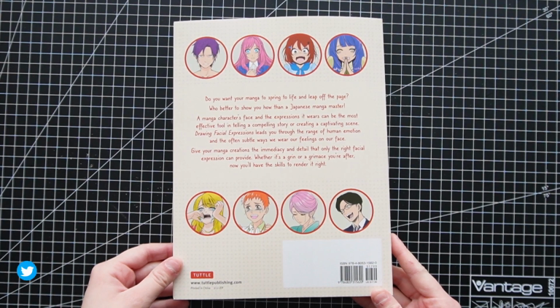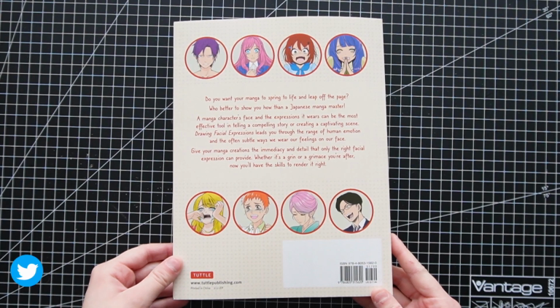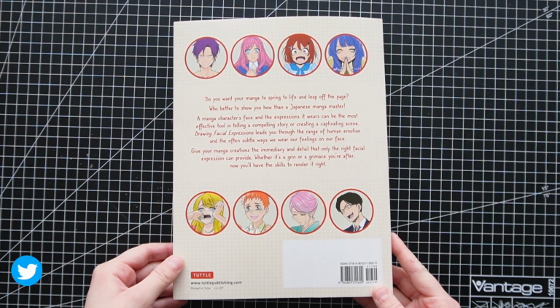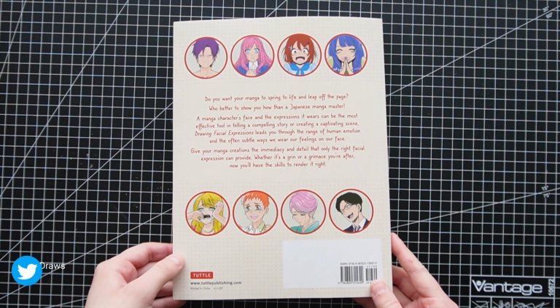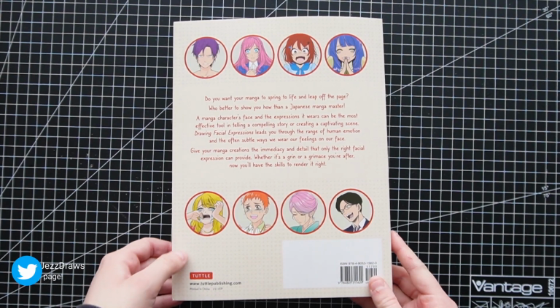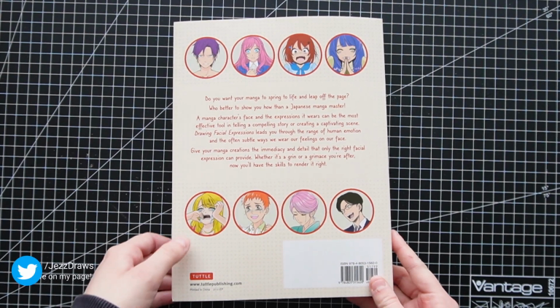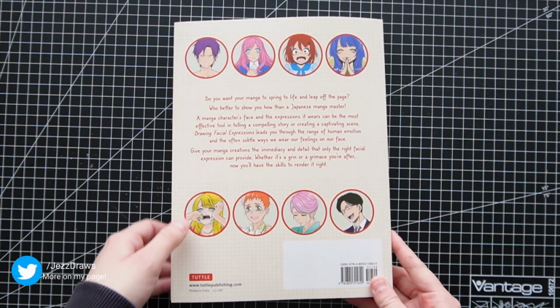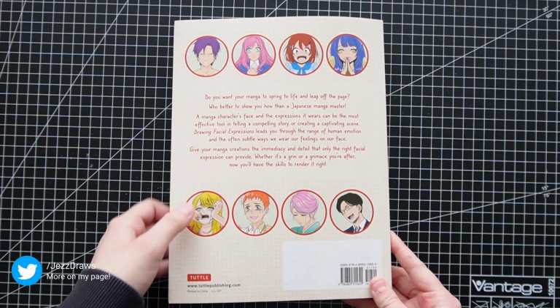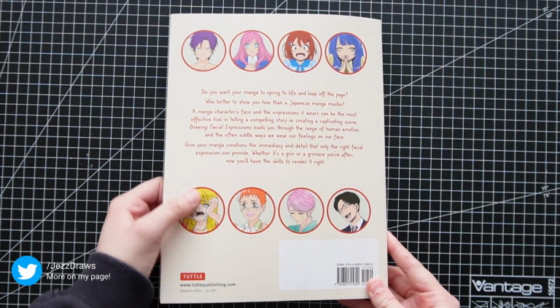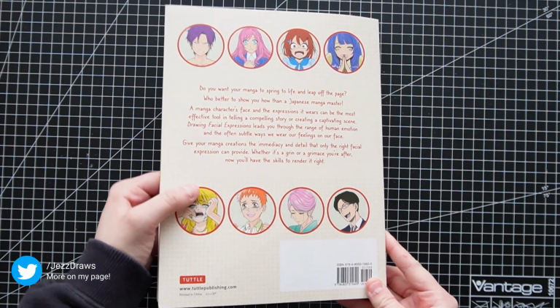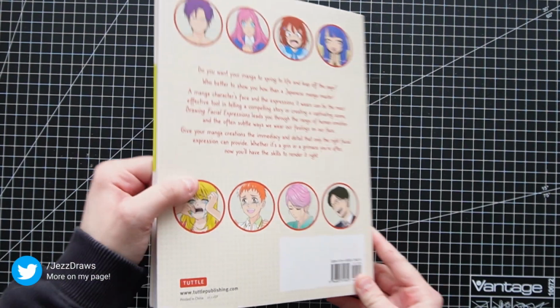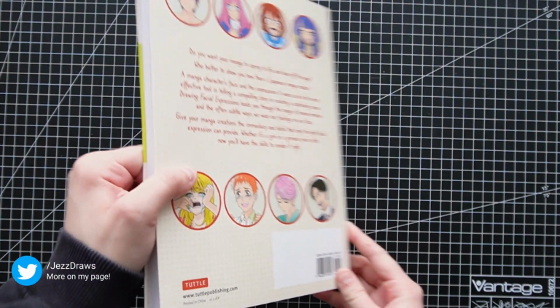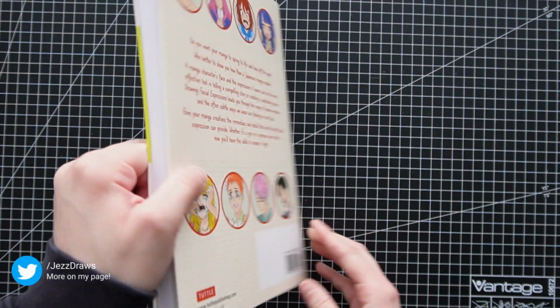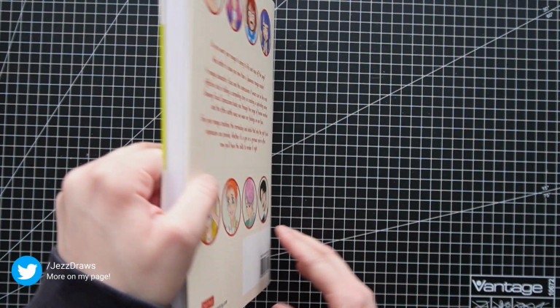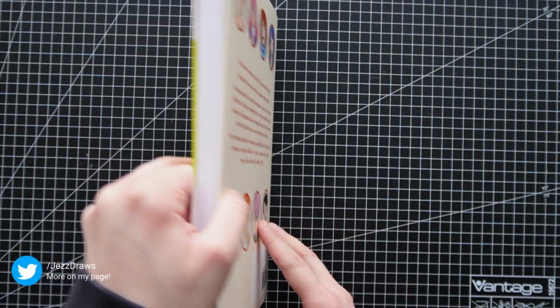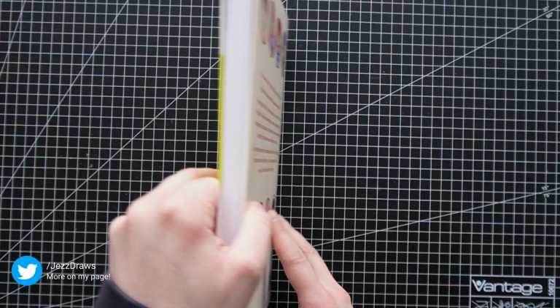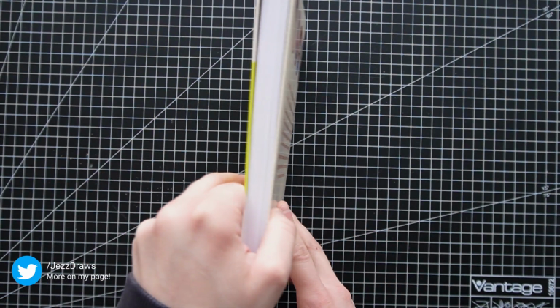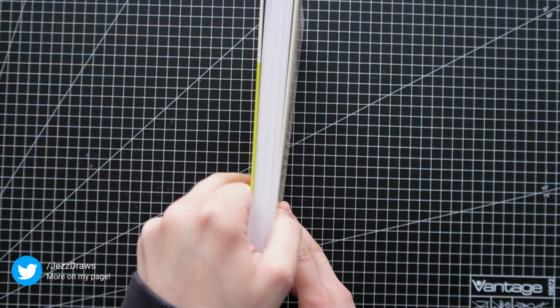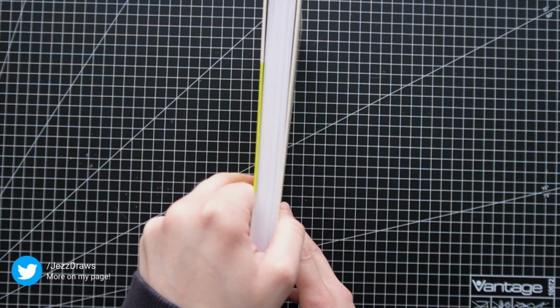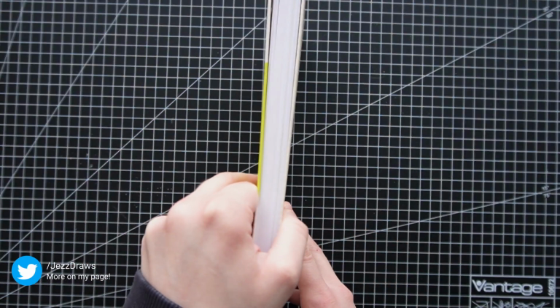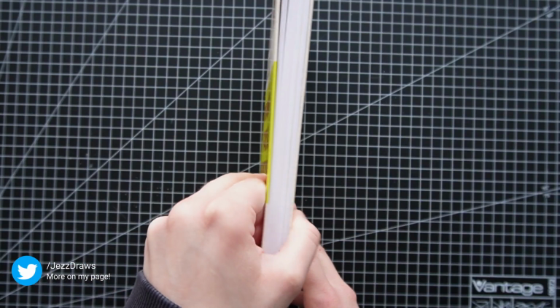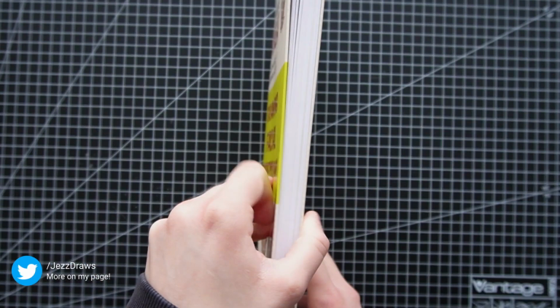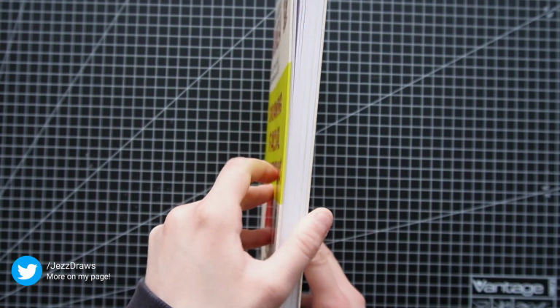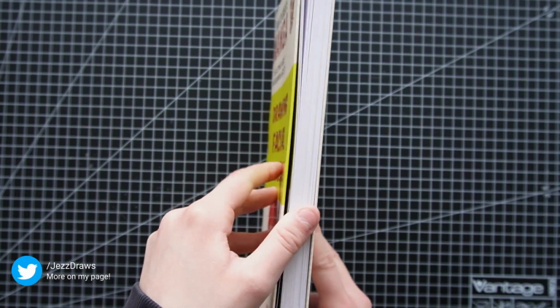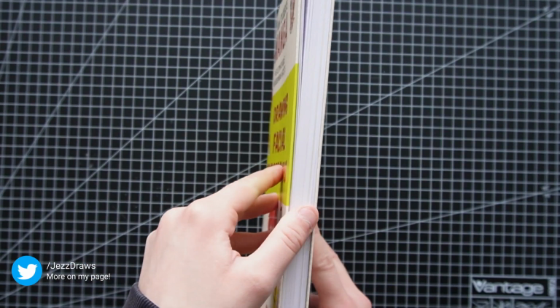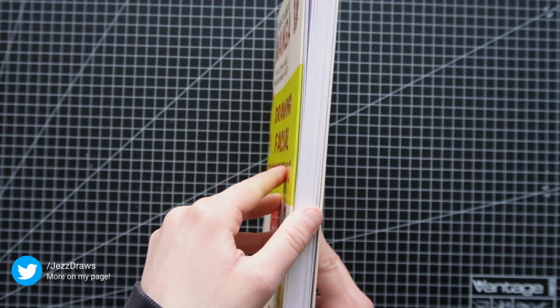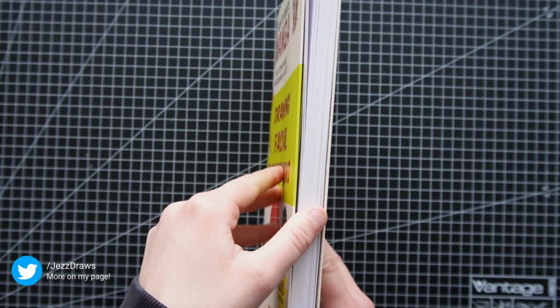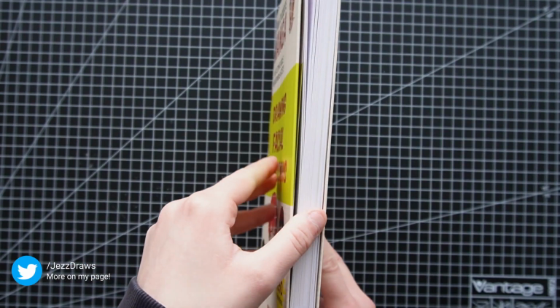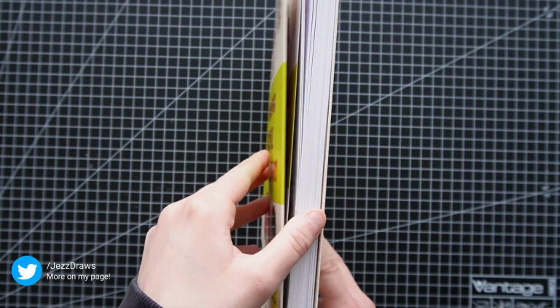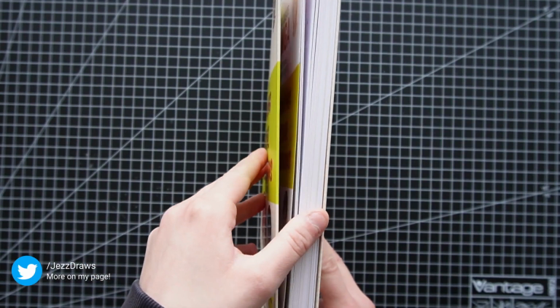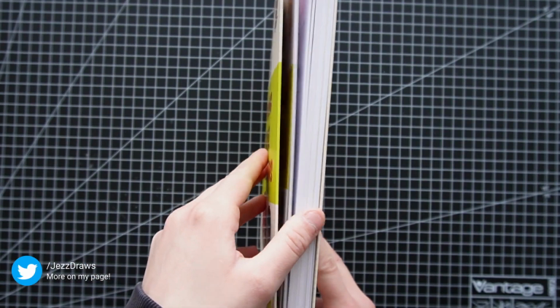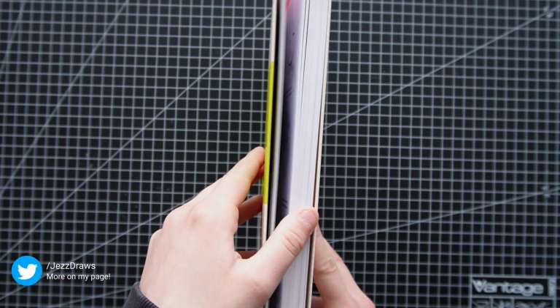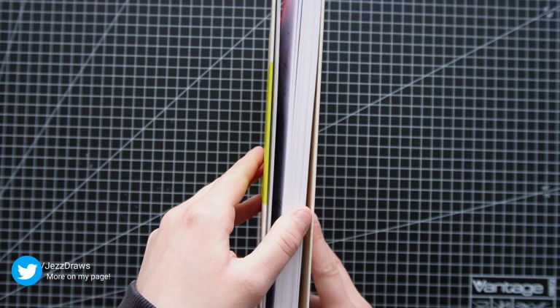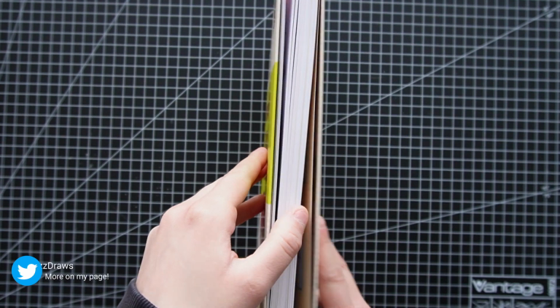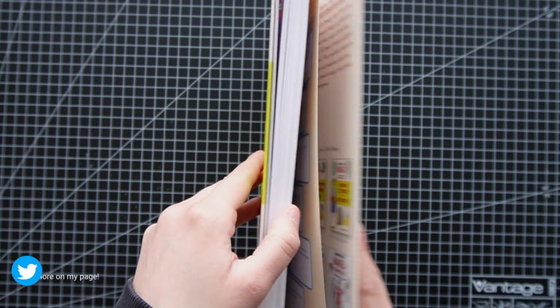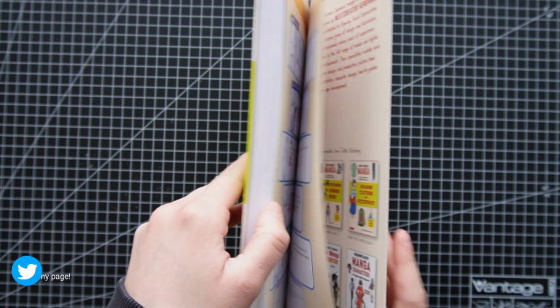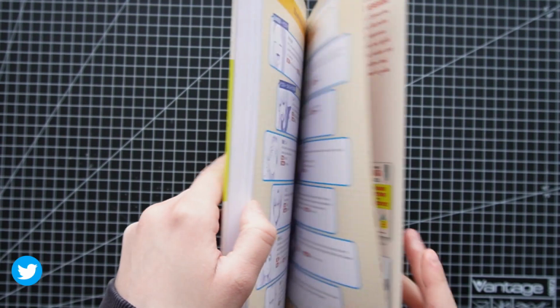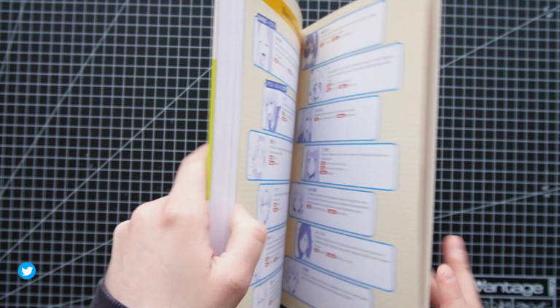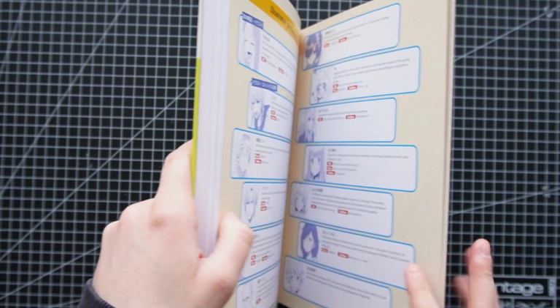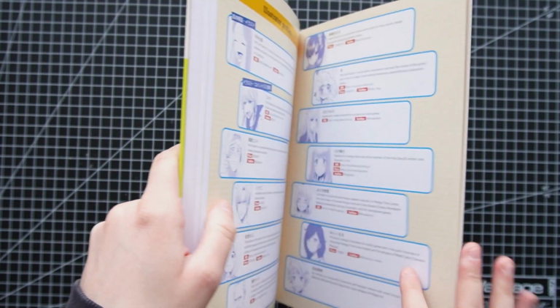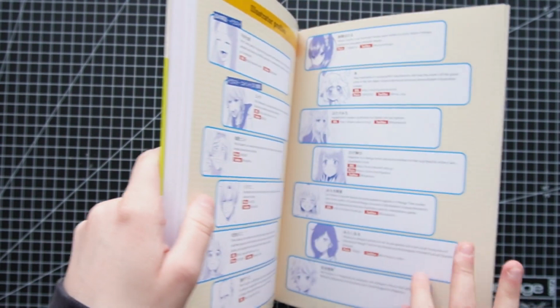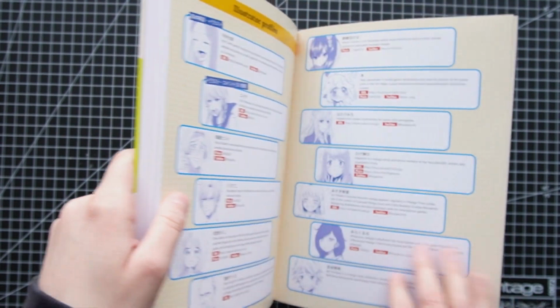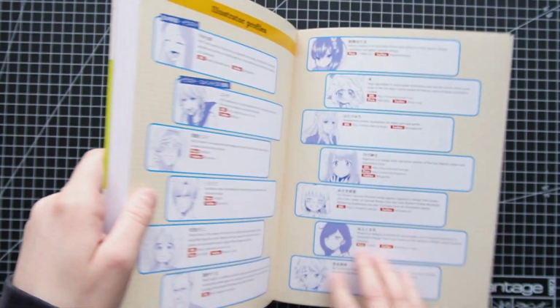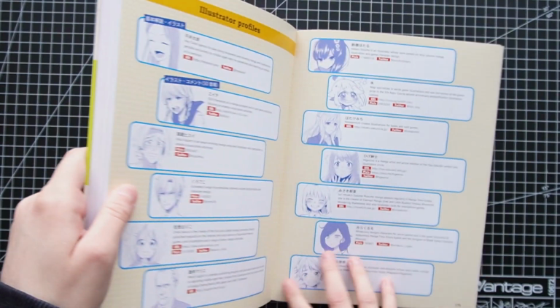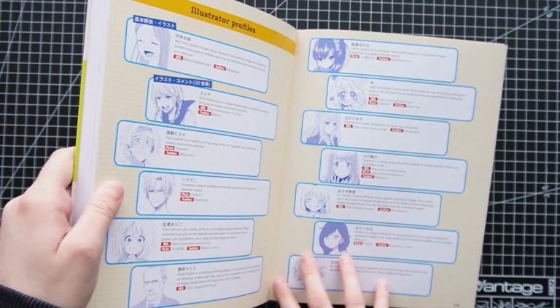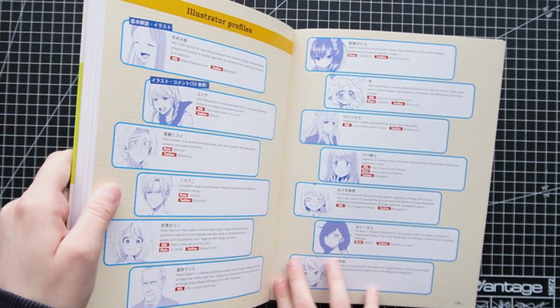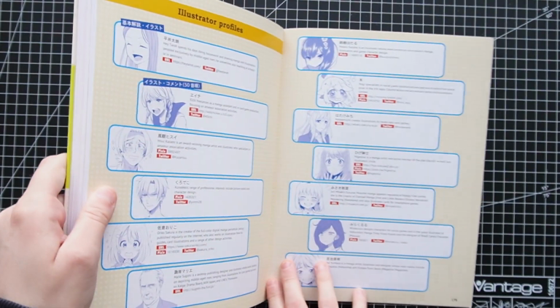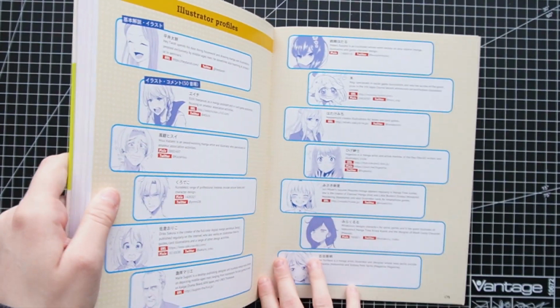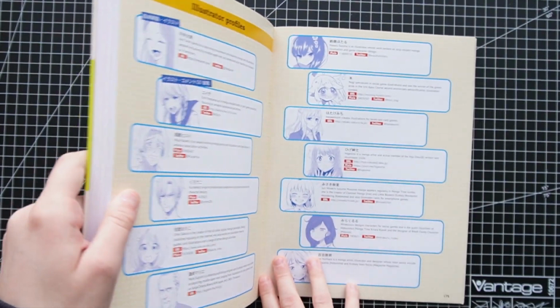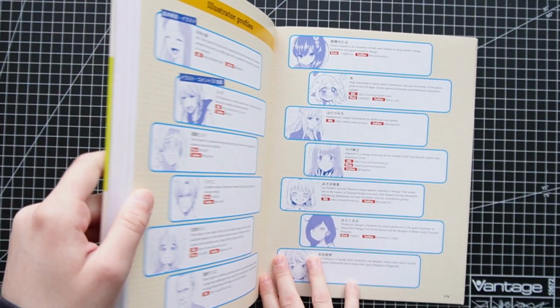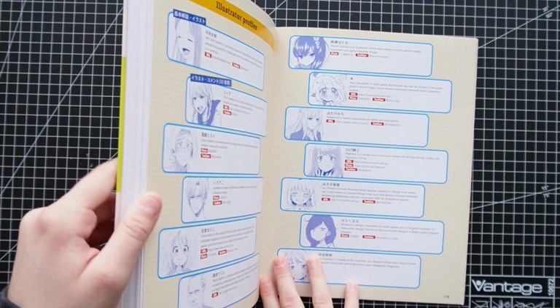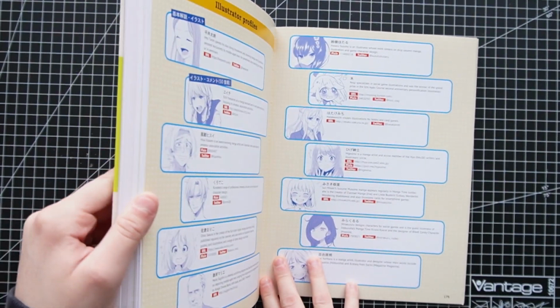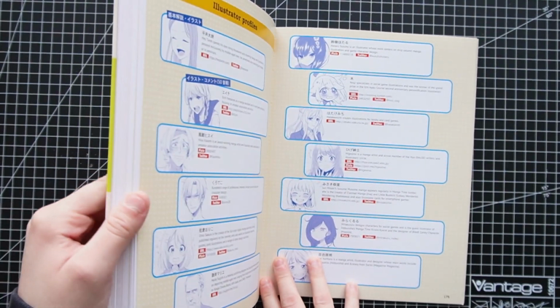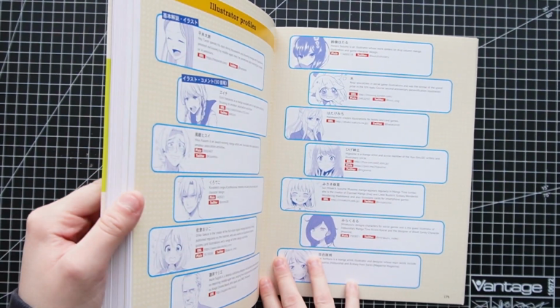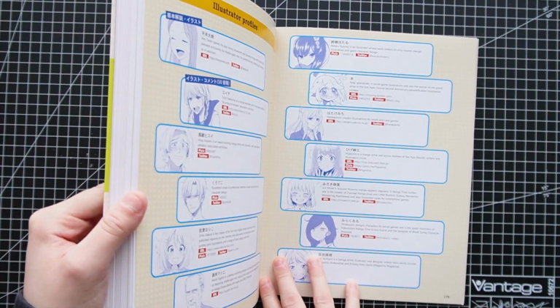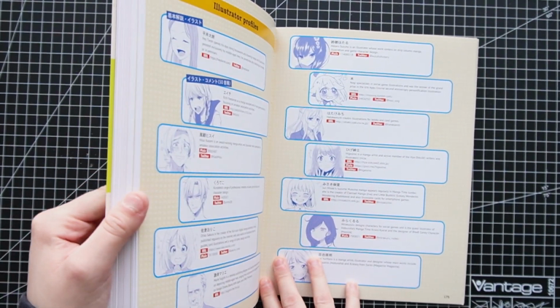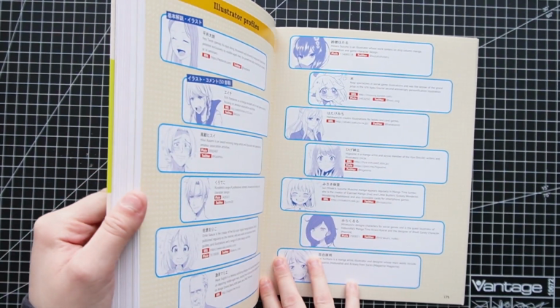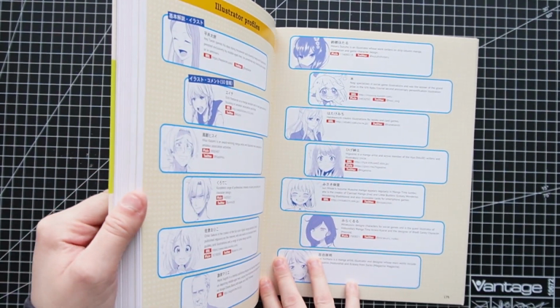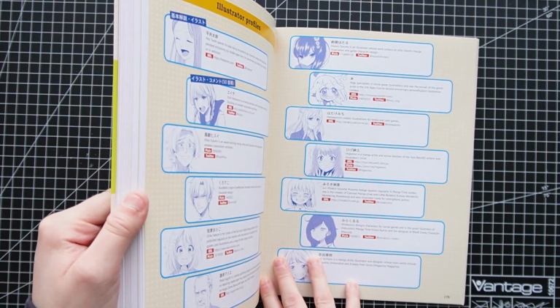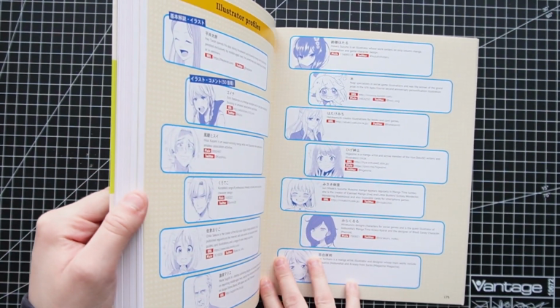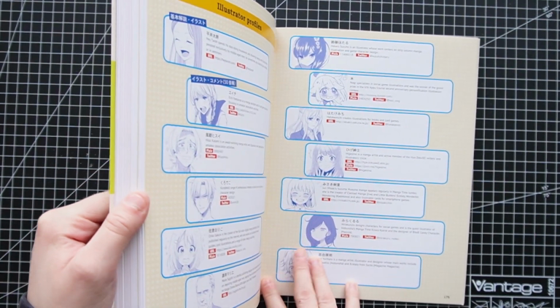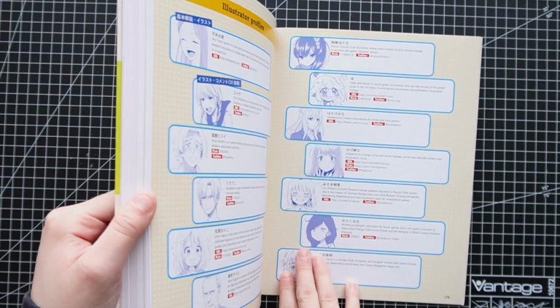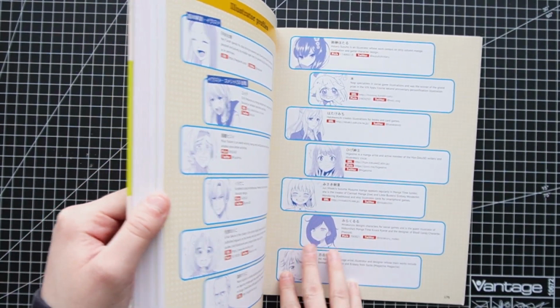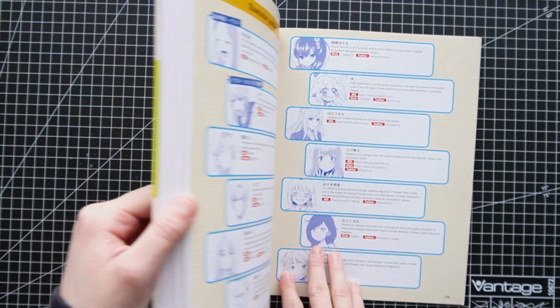Until I got this book: 'How to Create Manga — The Ultimate Bible for Beginner Artists: Drawing Facial Expressions.'